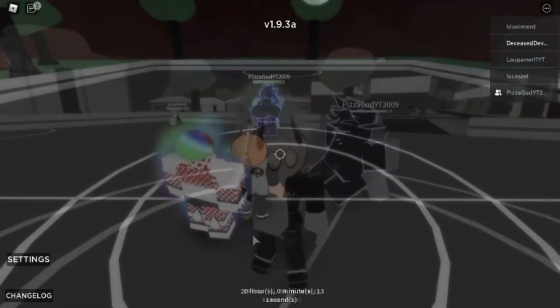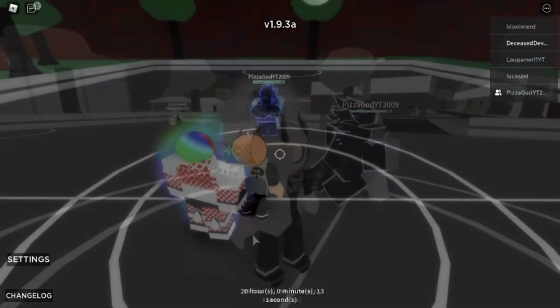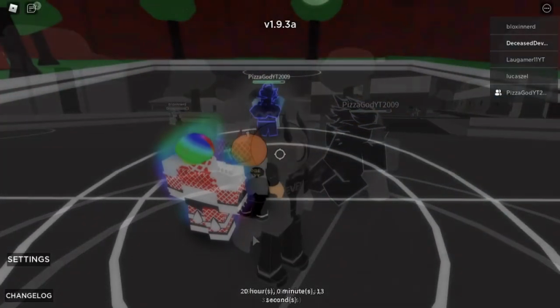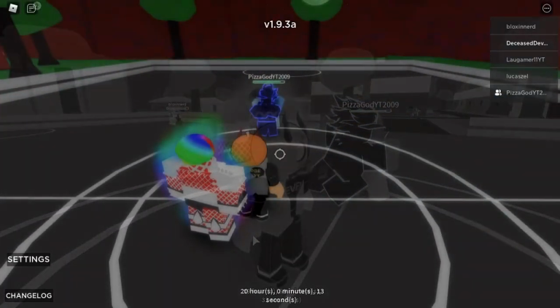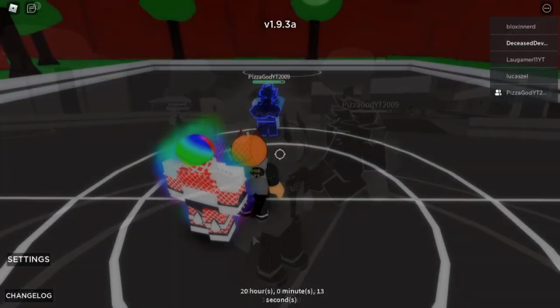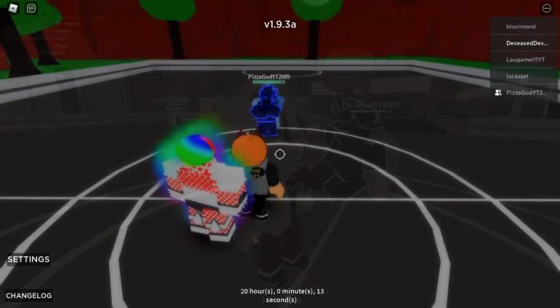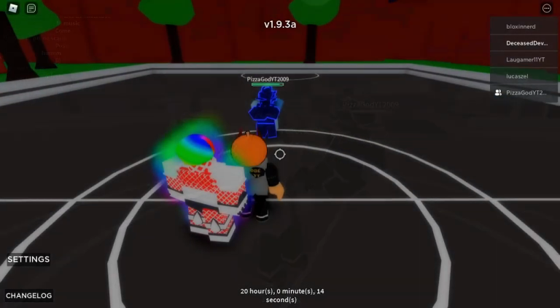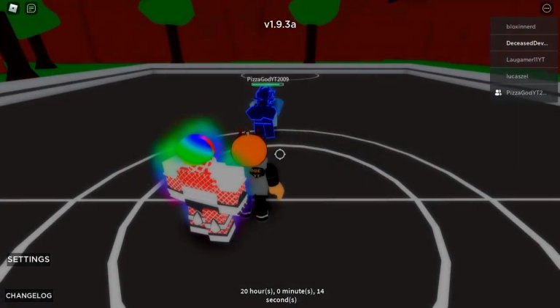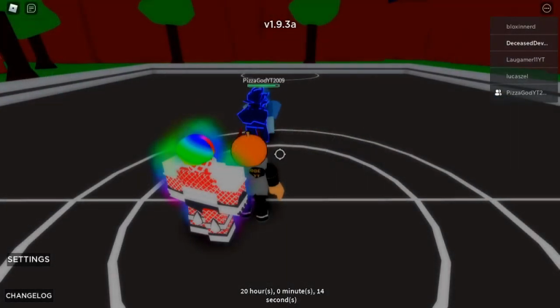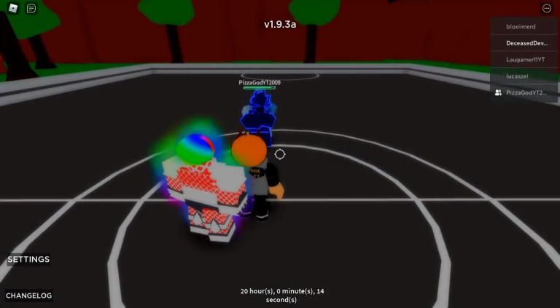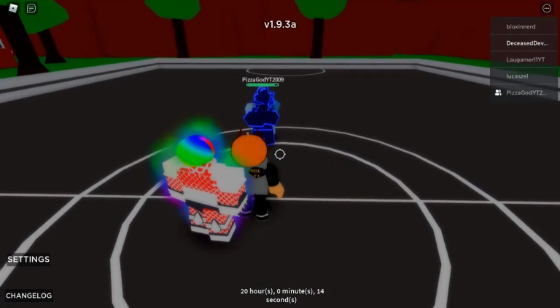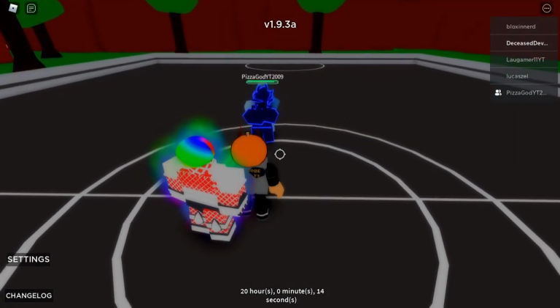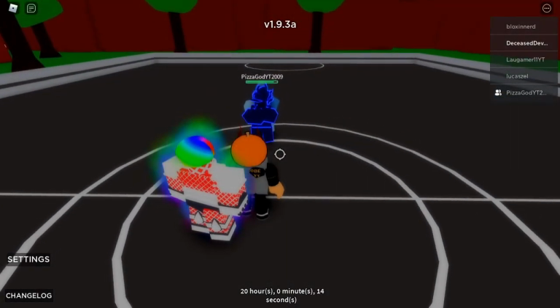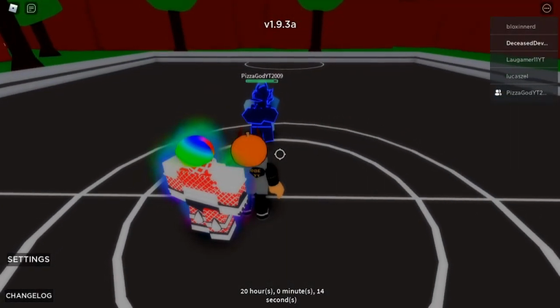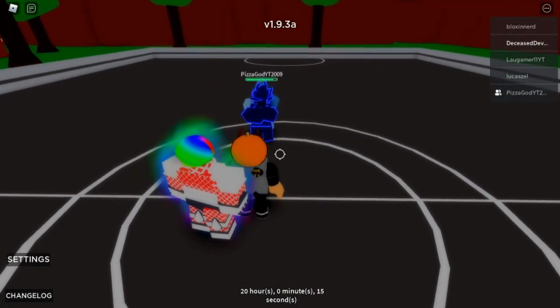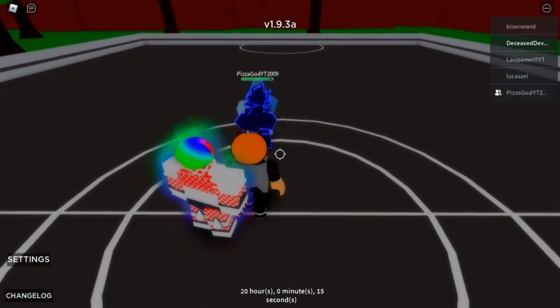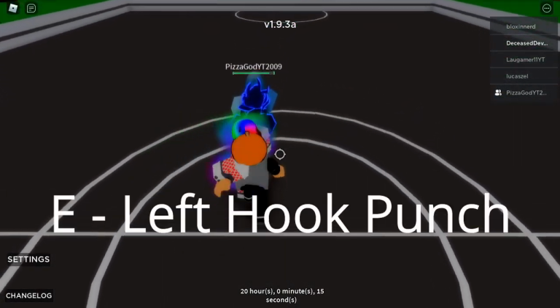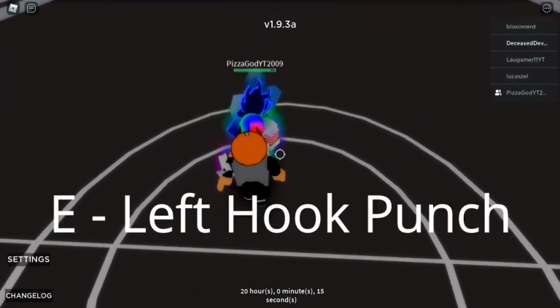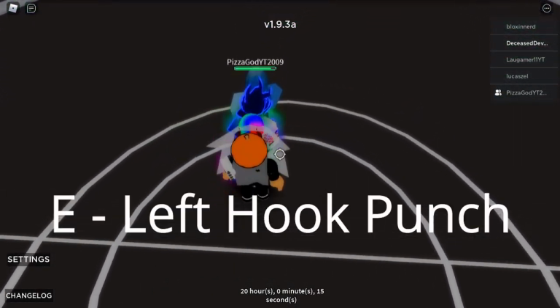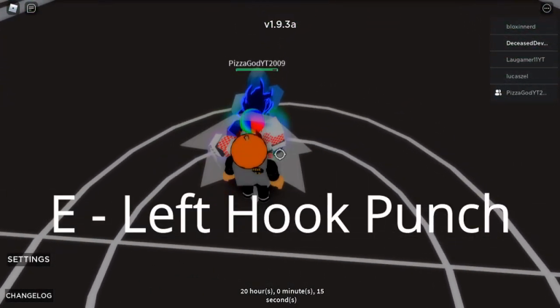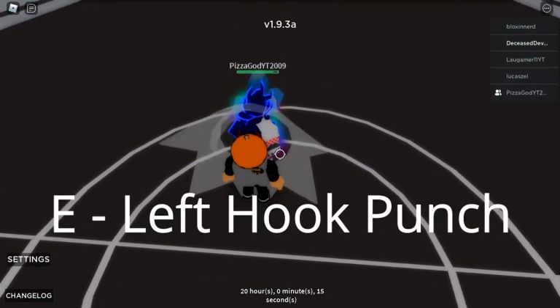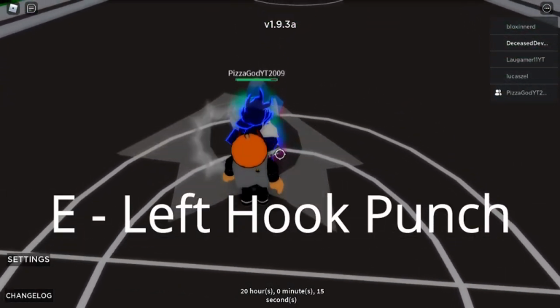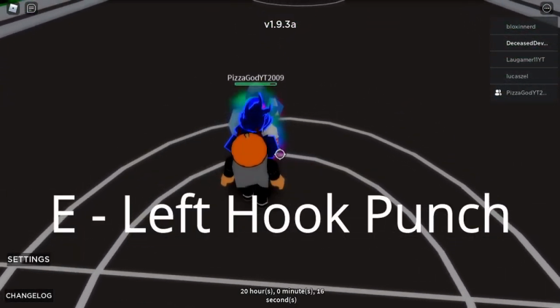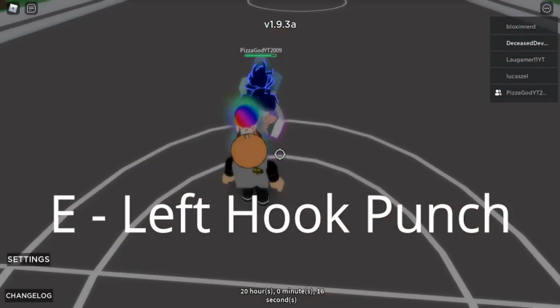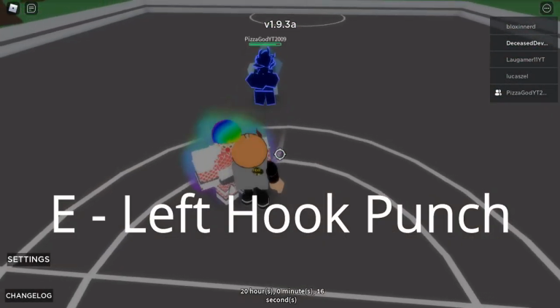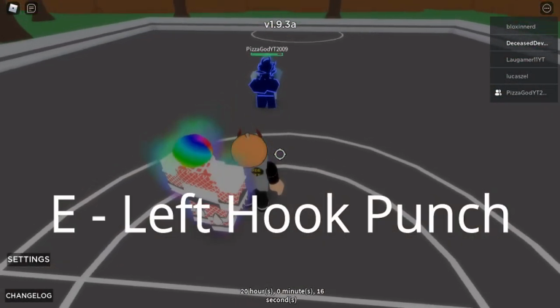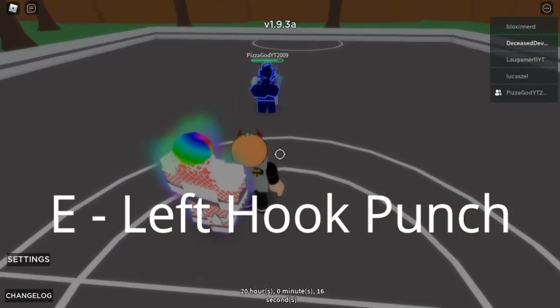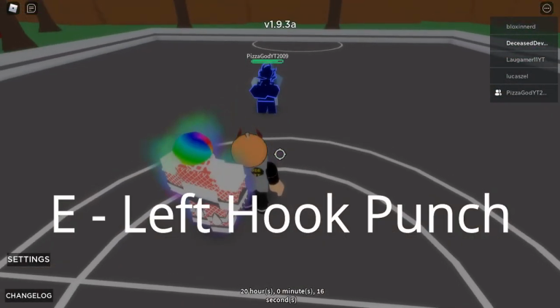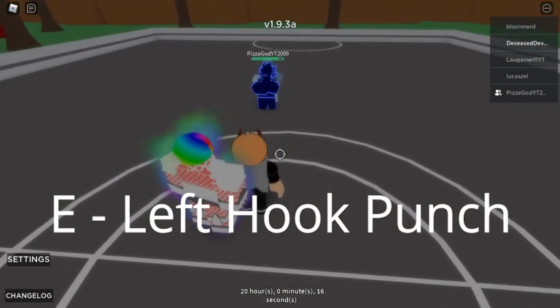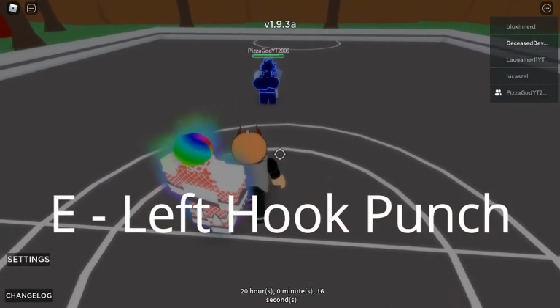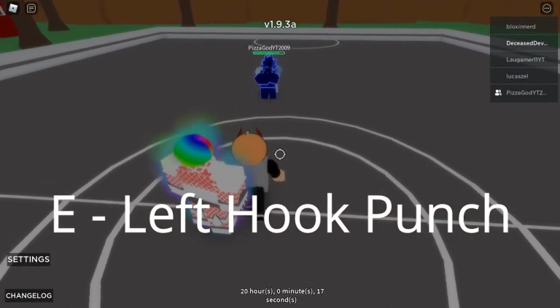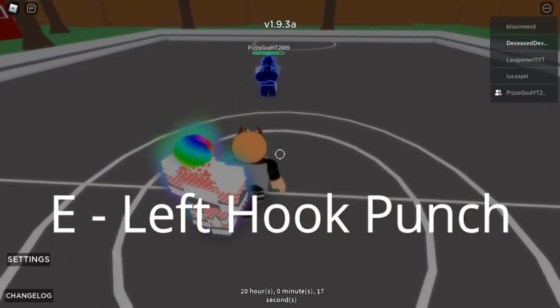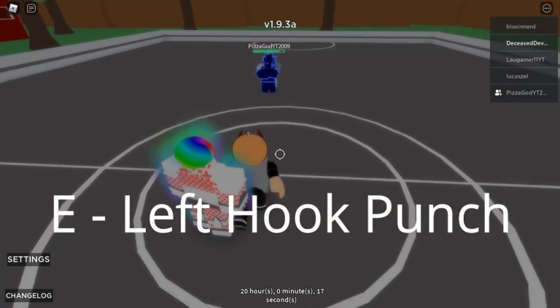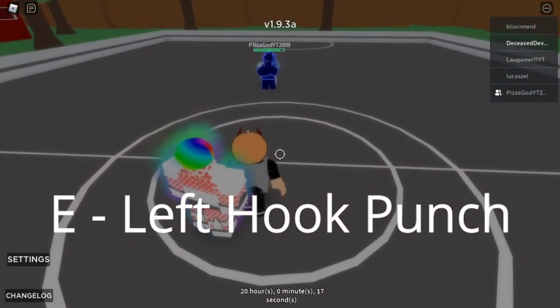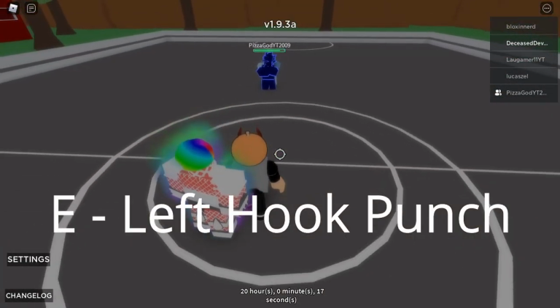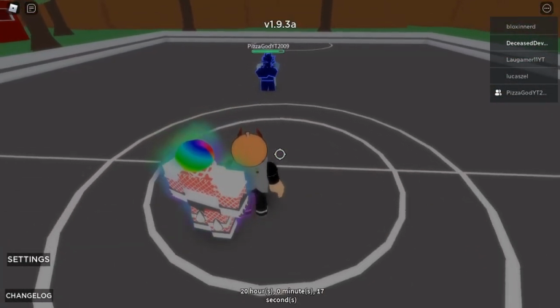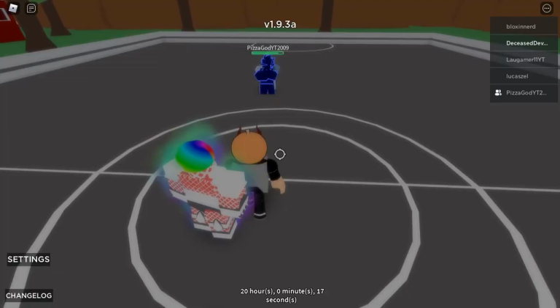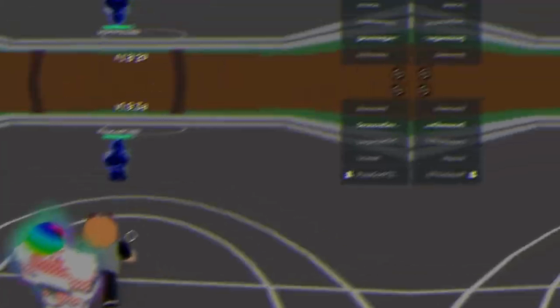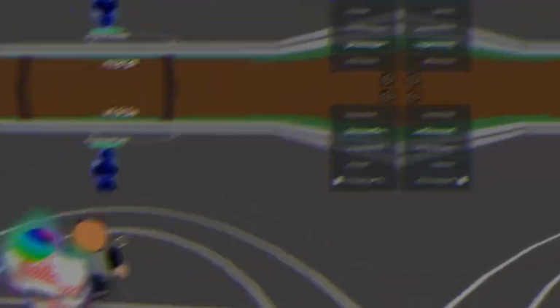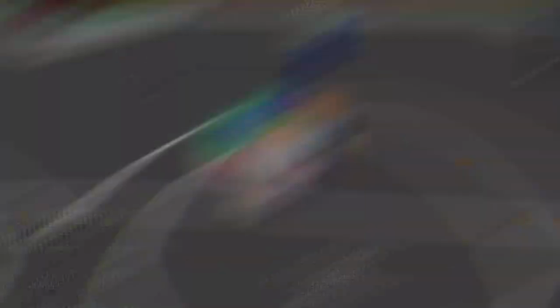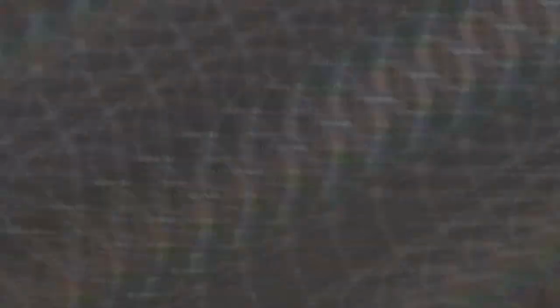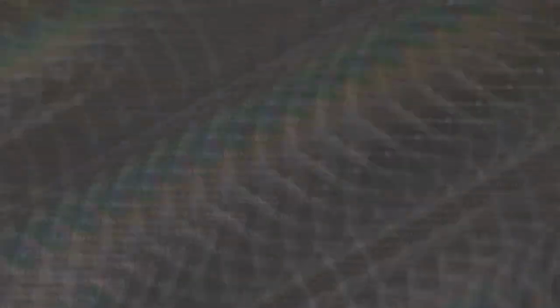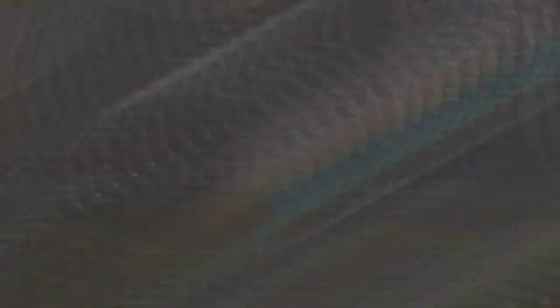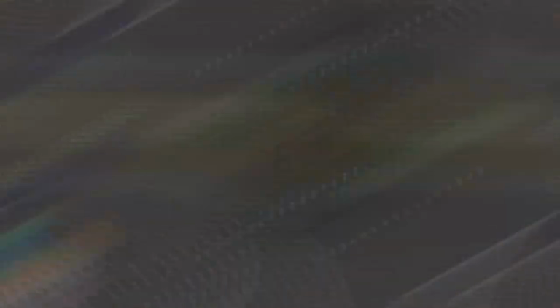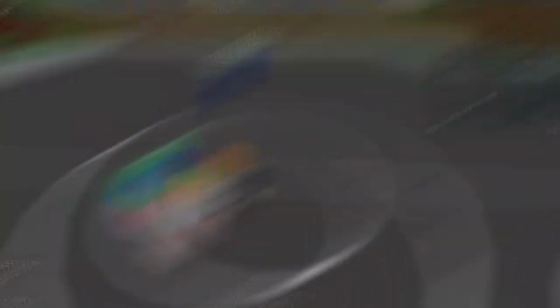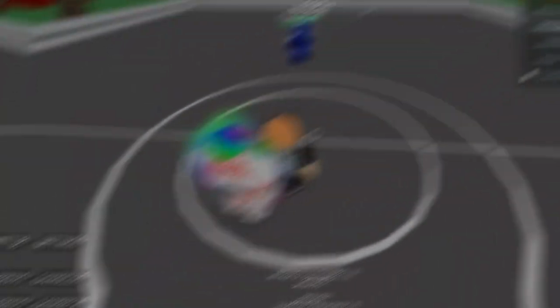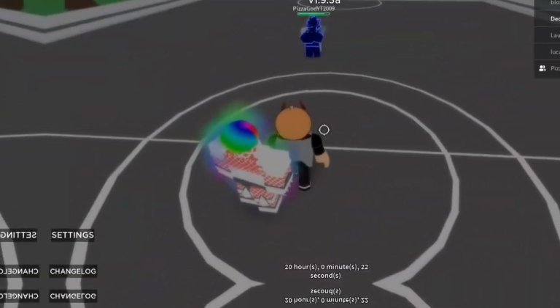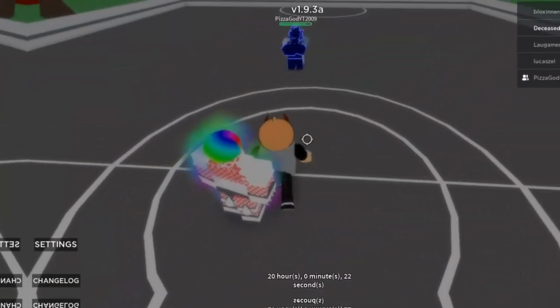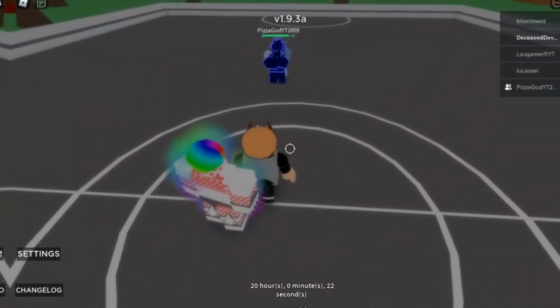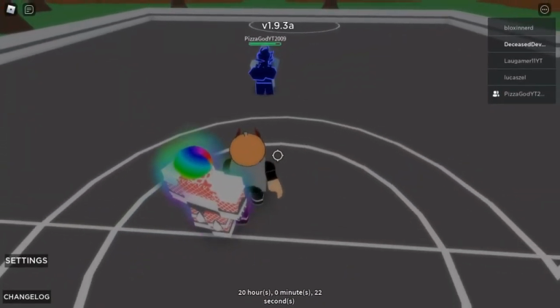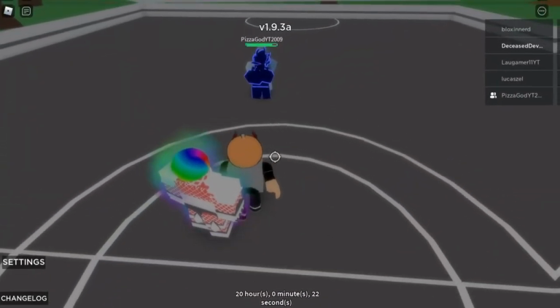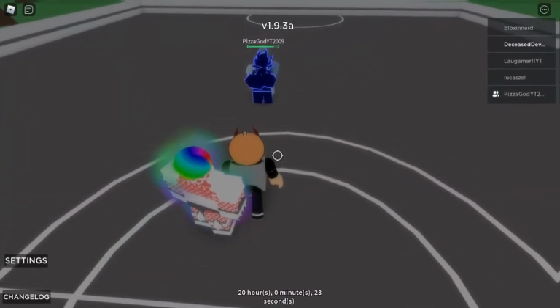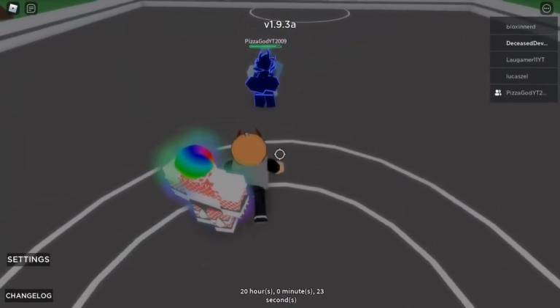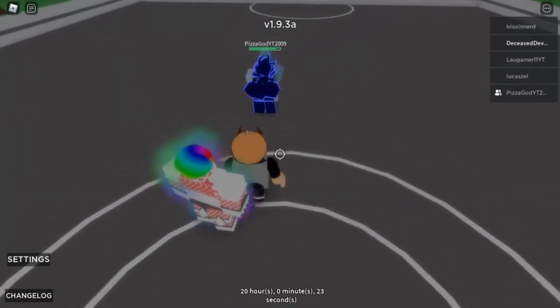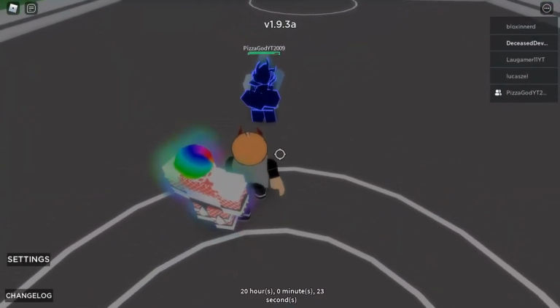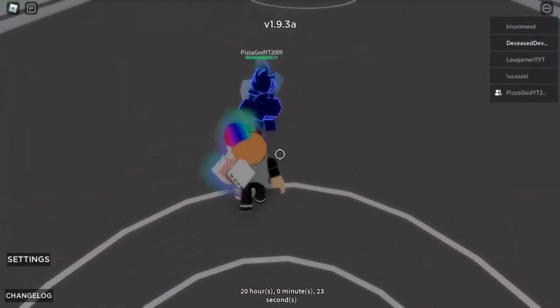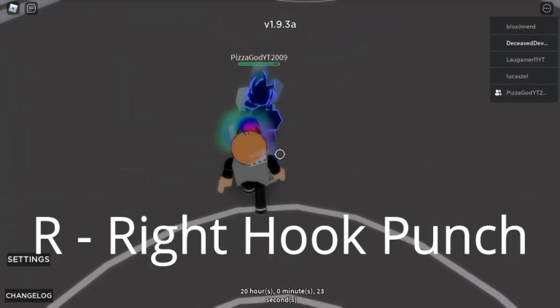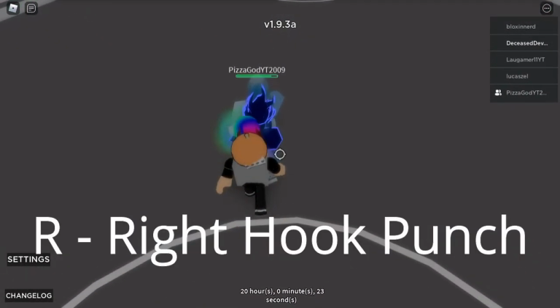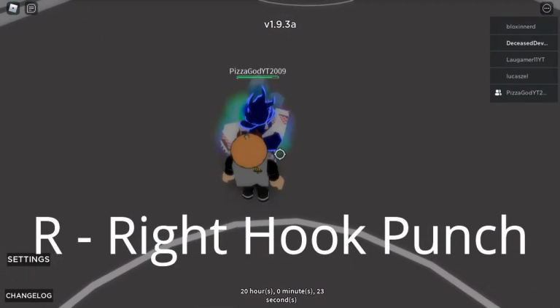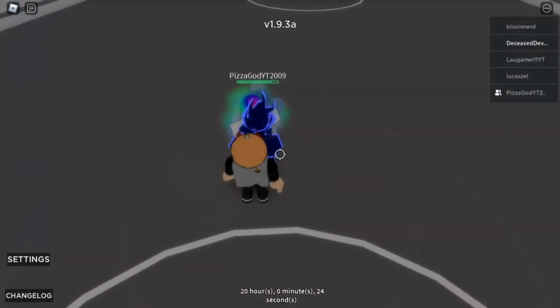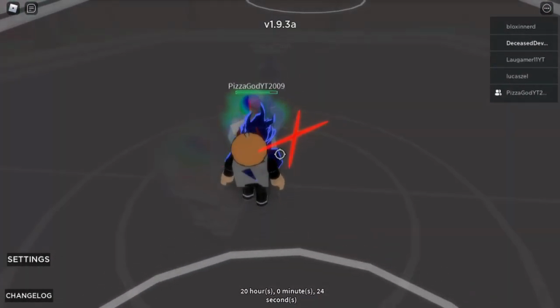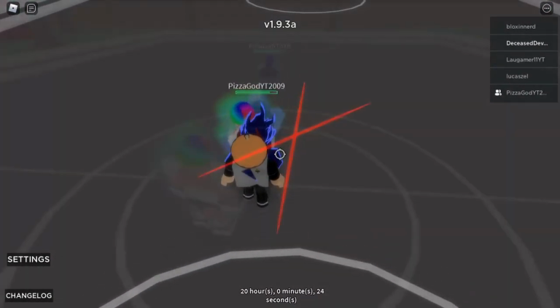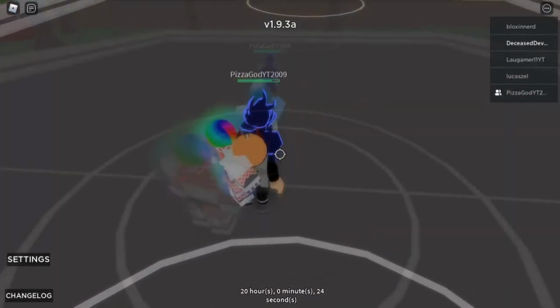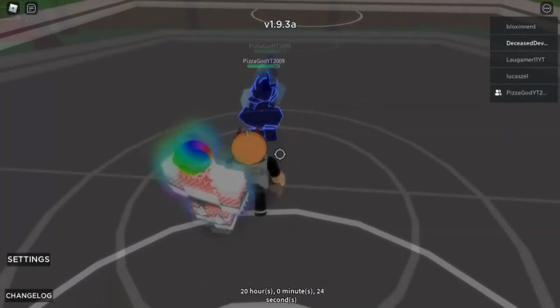So the first move, which is E, is left hook punch. You press E and you punch them. It doesn't do all that much damage since he's blocking.